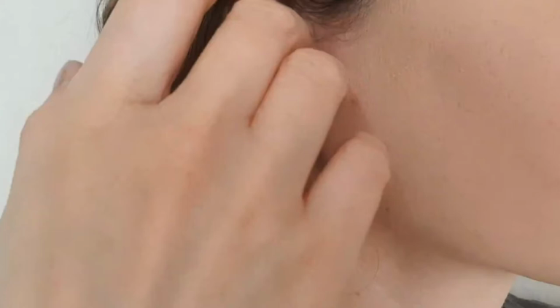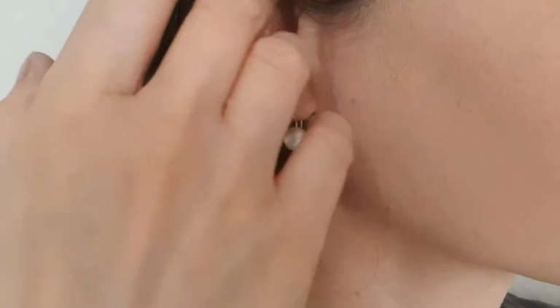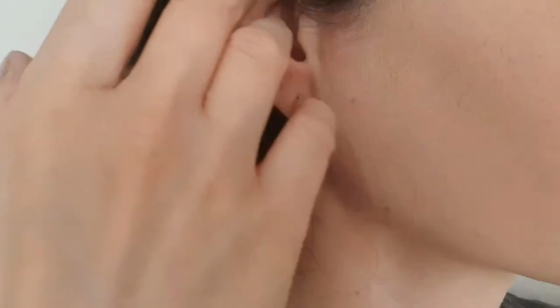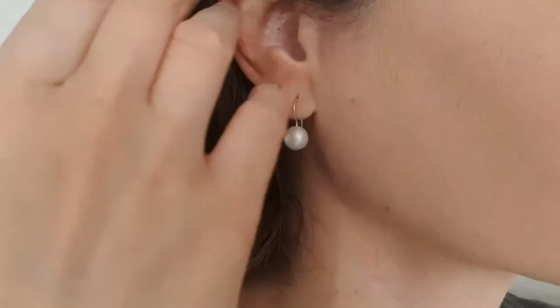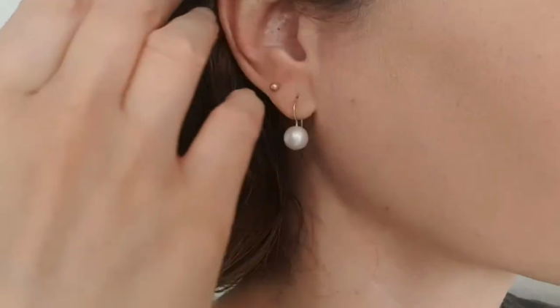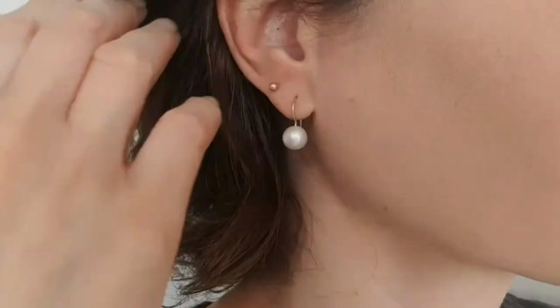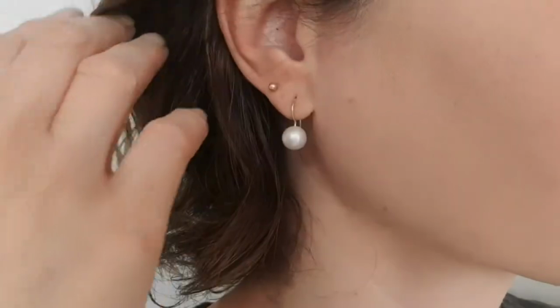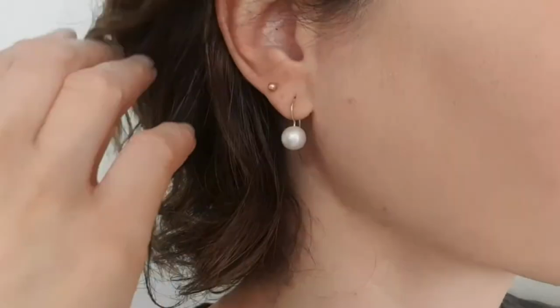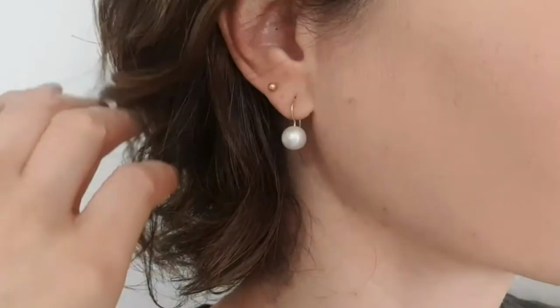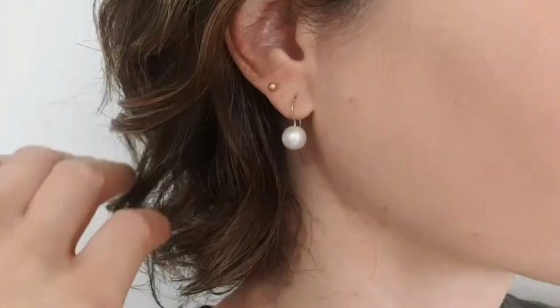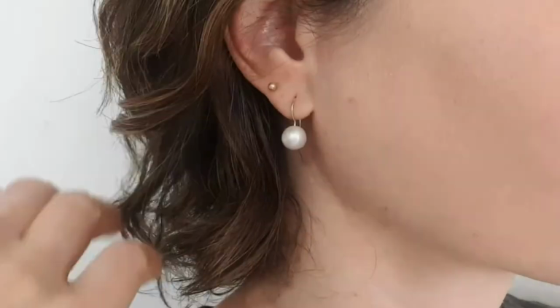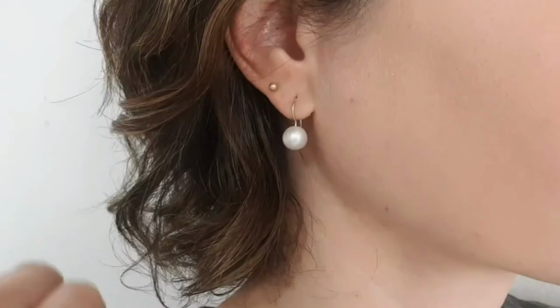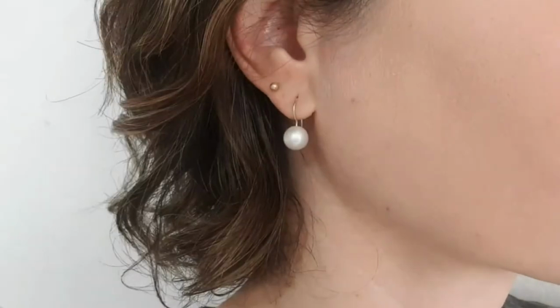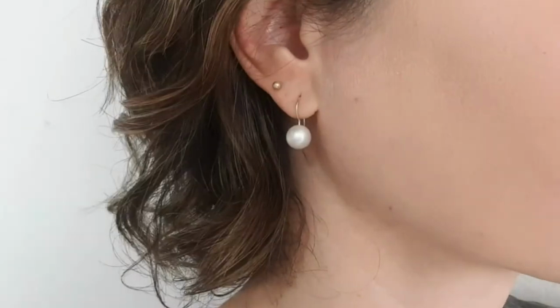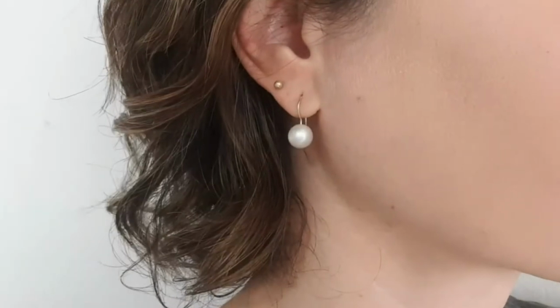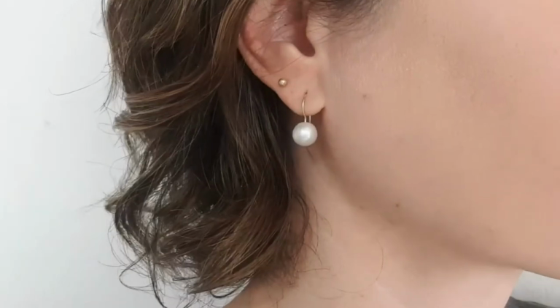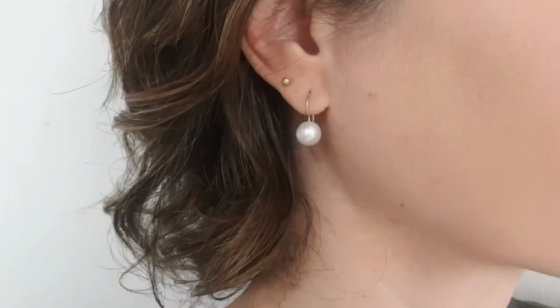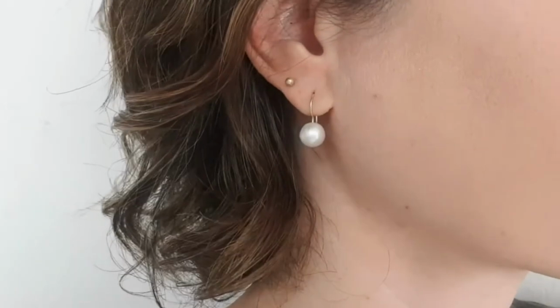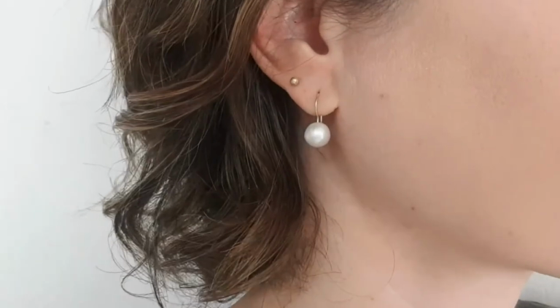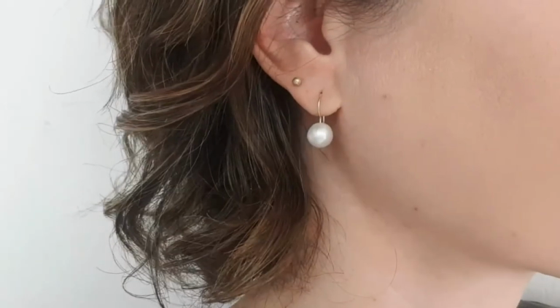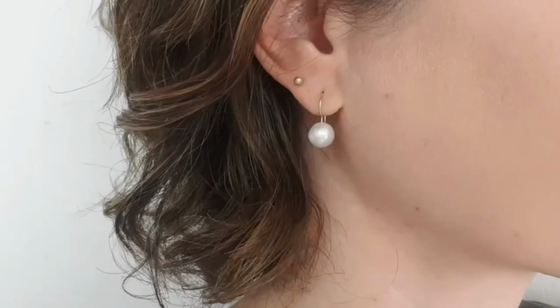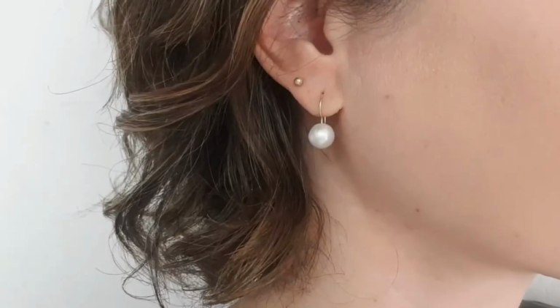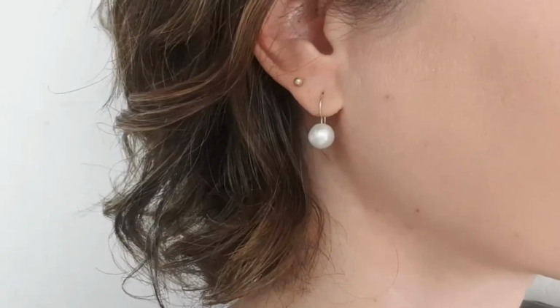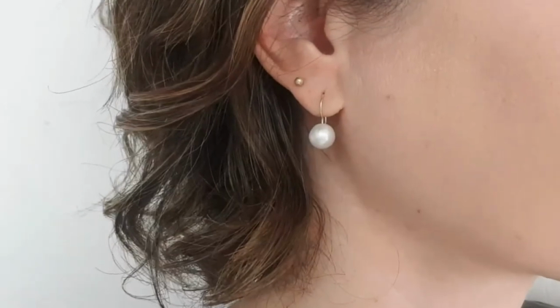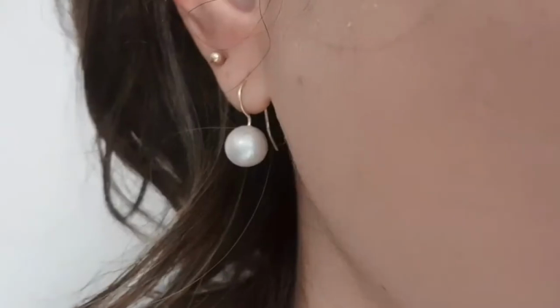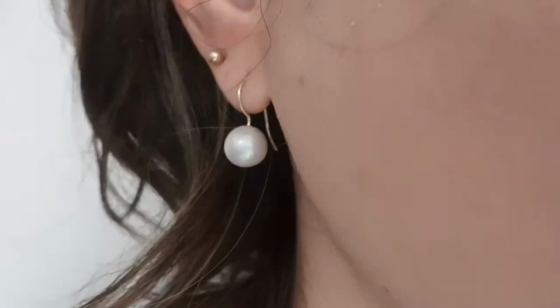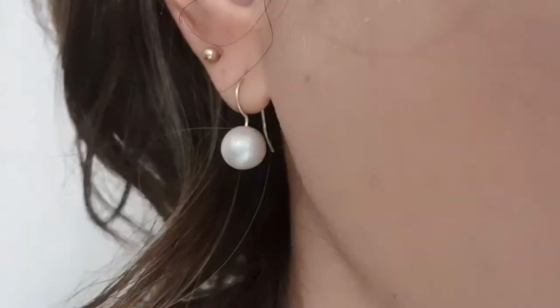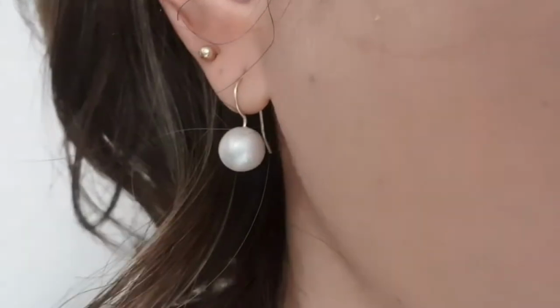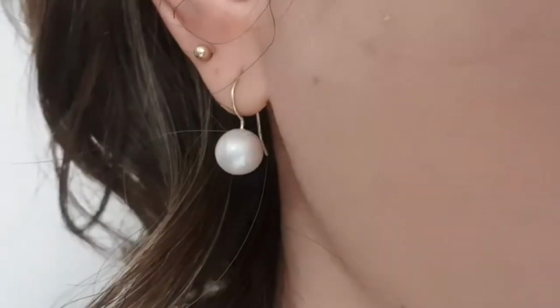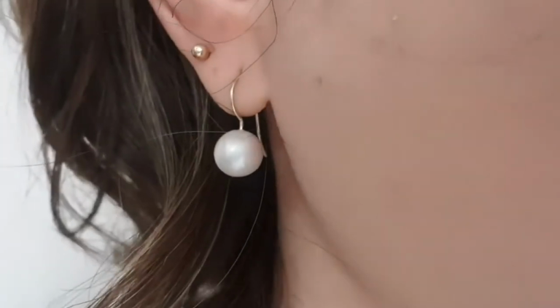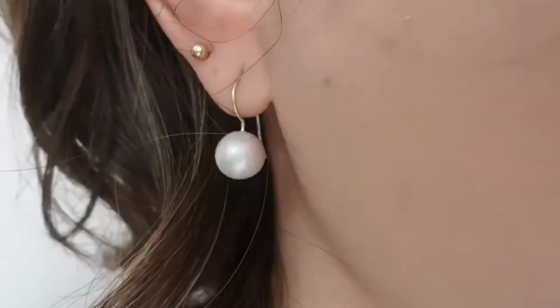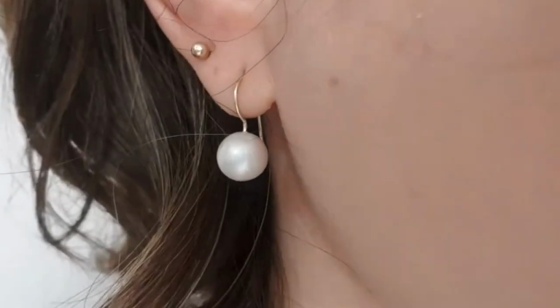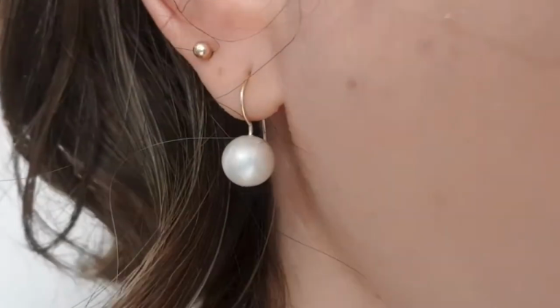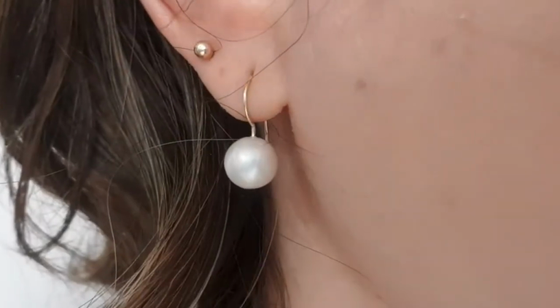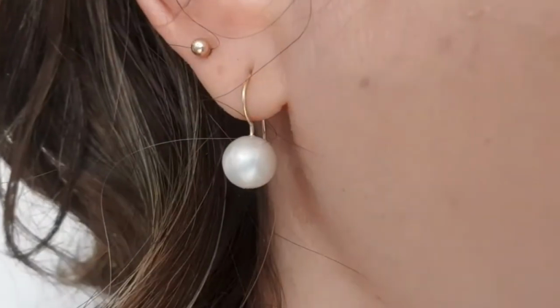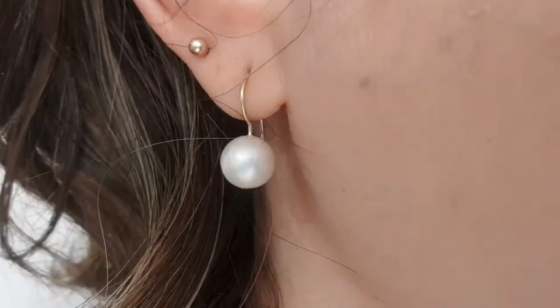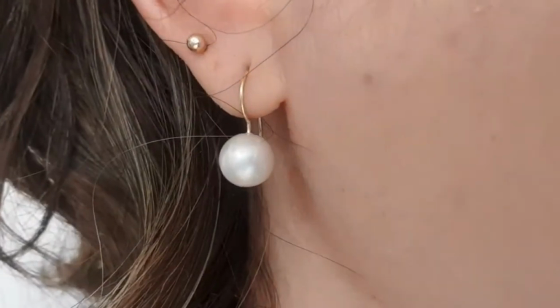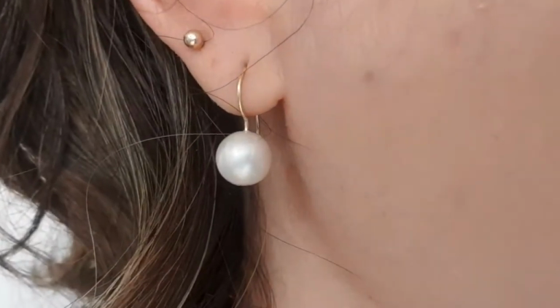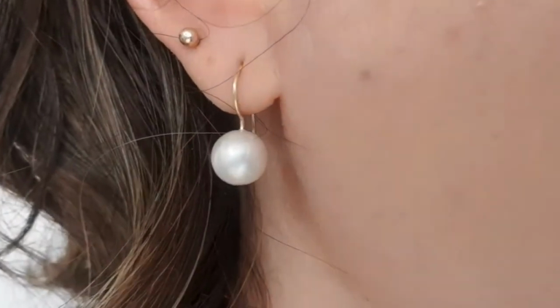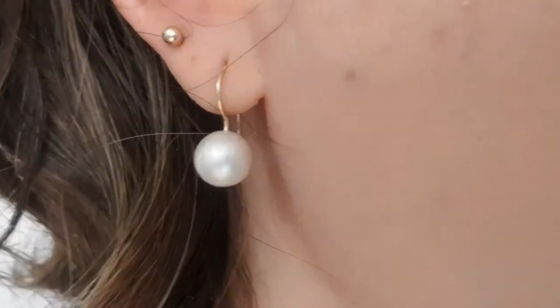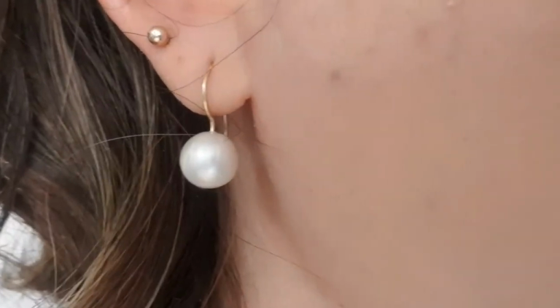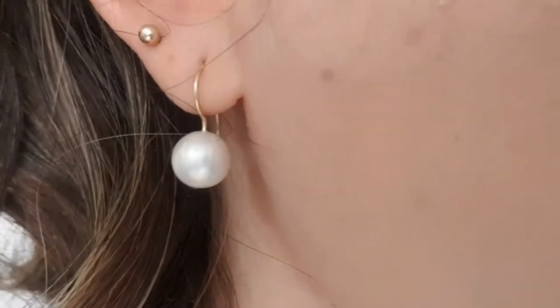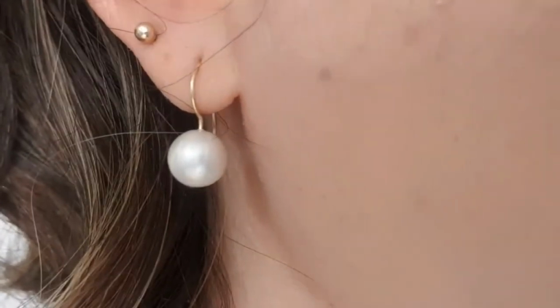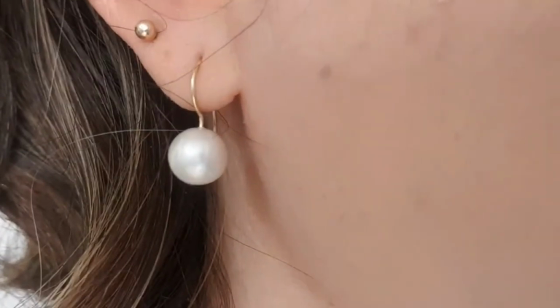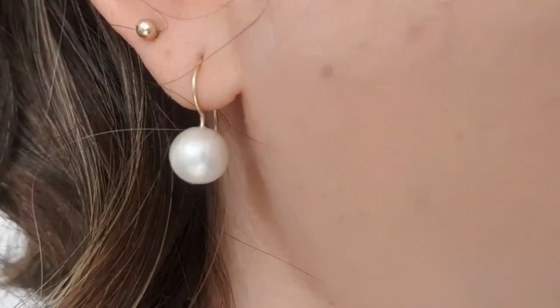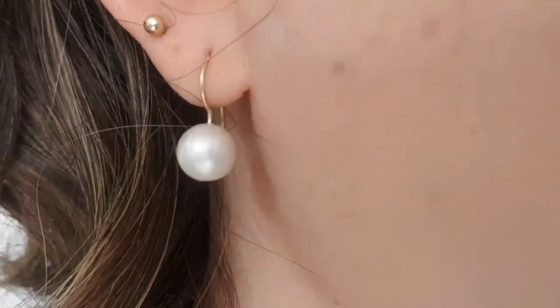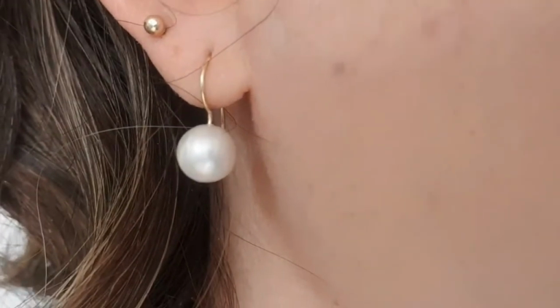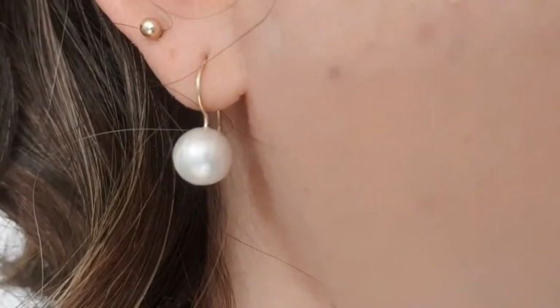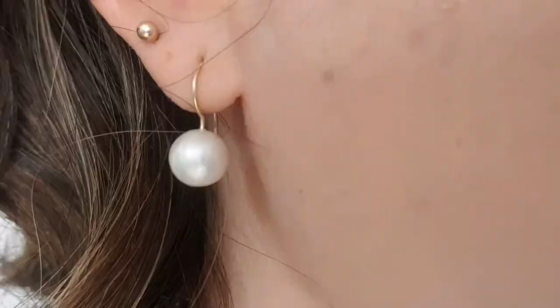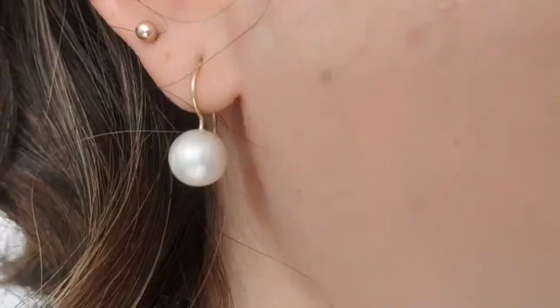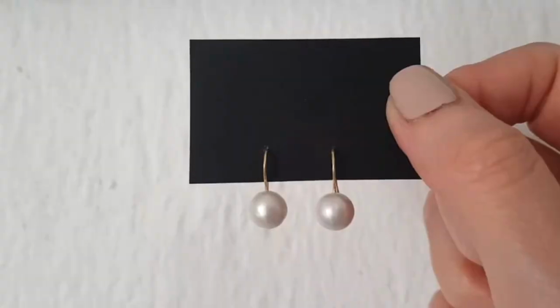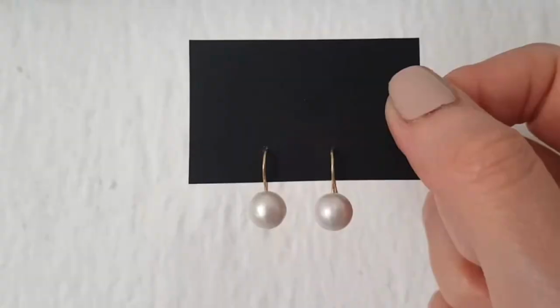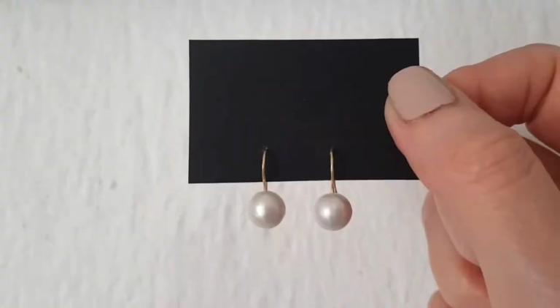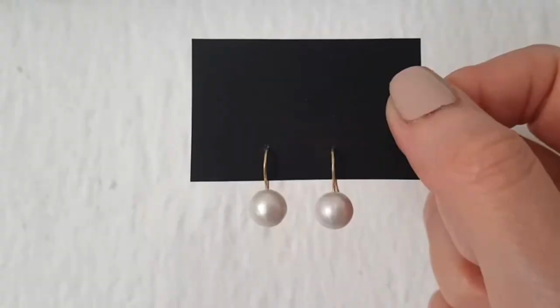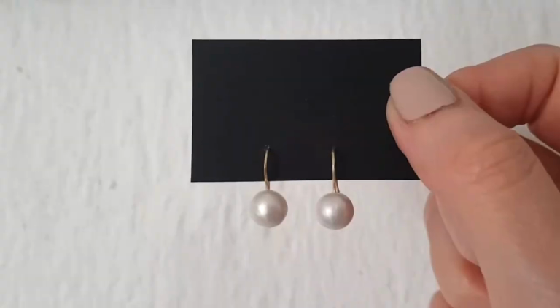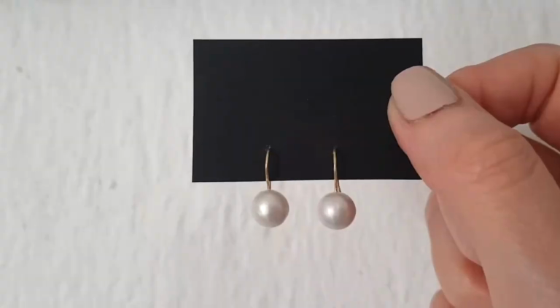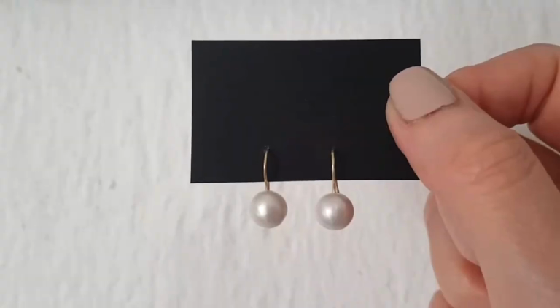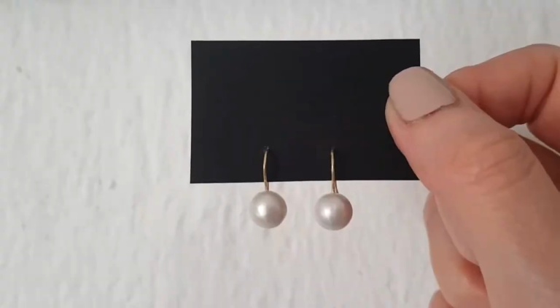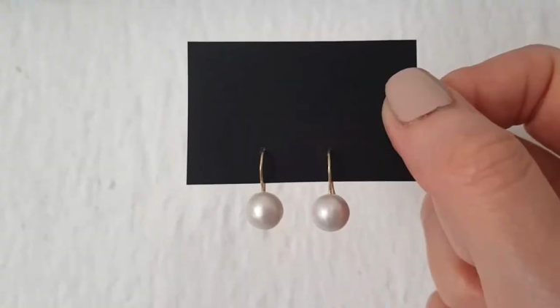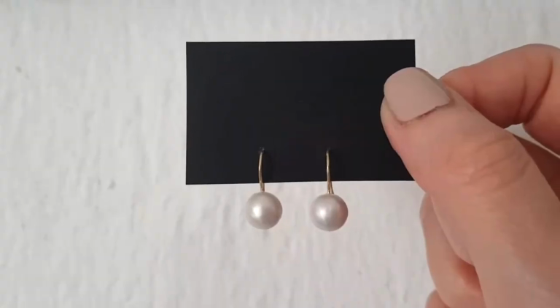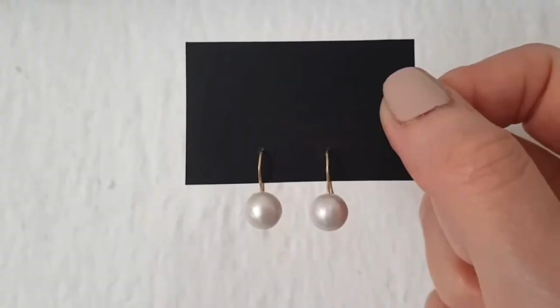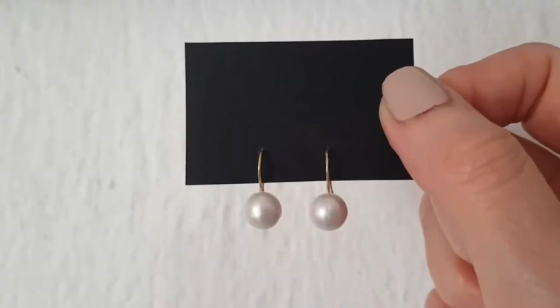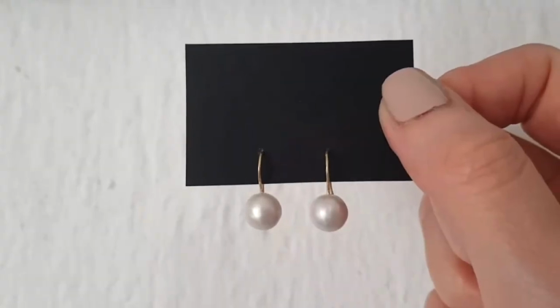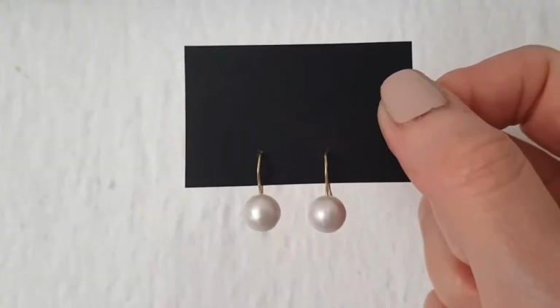Hey guys, it's Renisa. Today I thought I would share with you how to make these single faux pearl wire earrings. They're actually really easy to make.